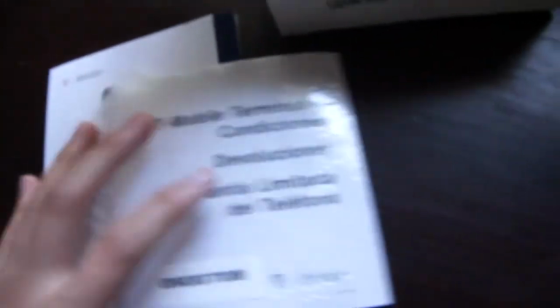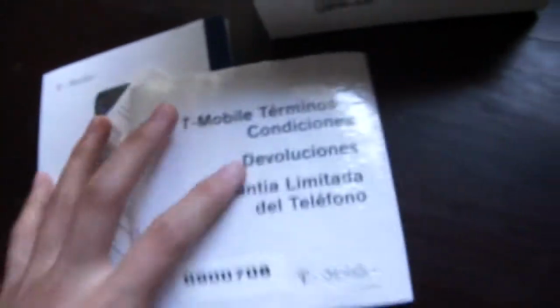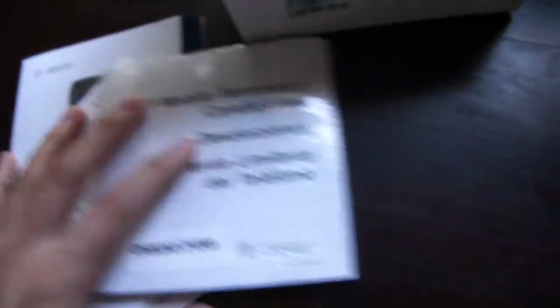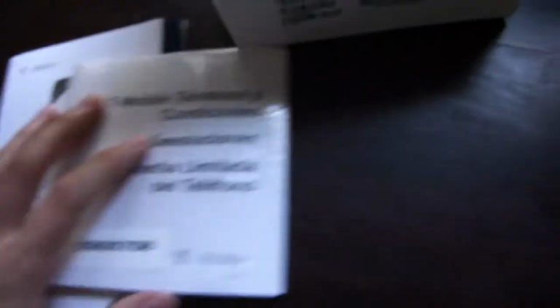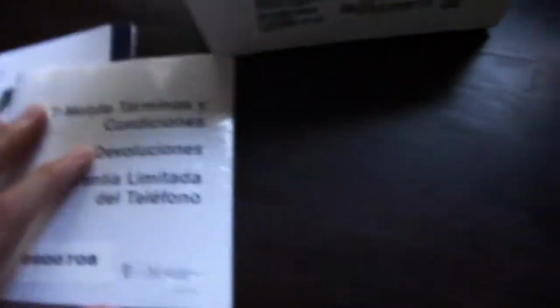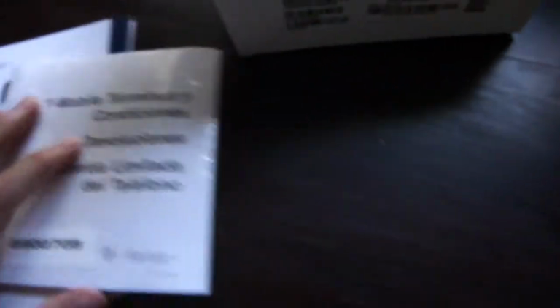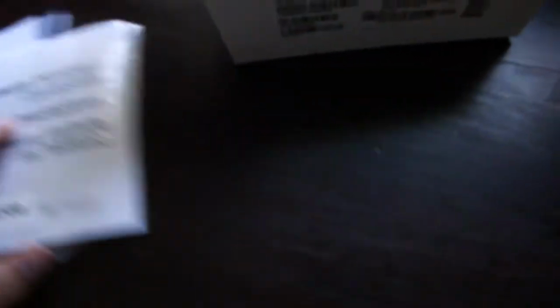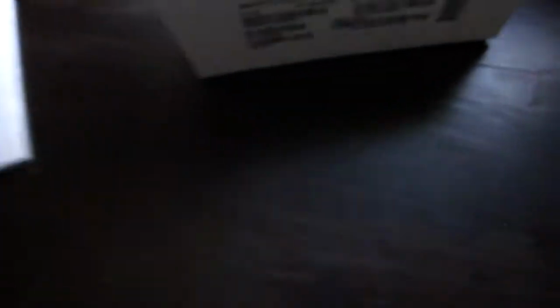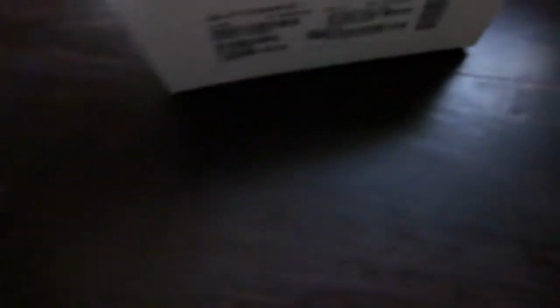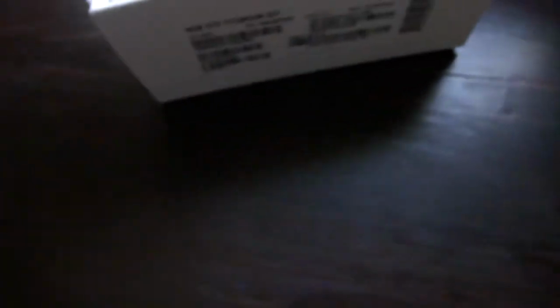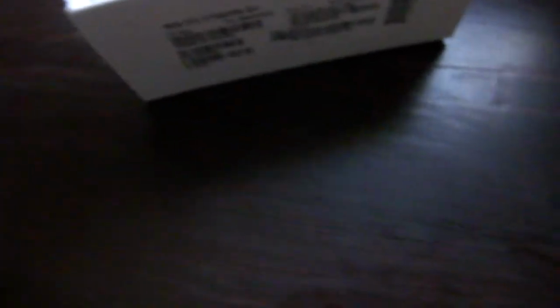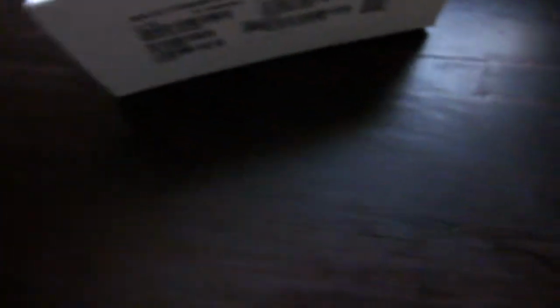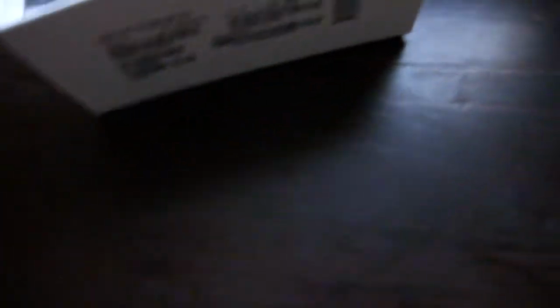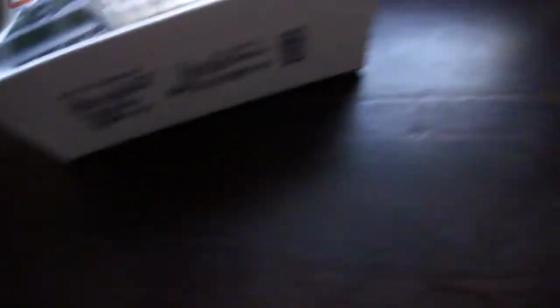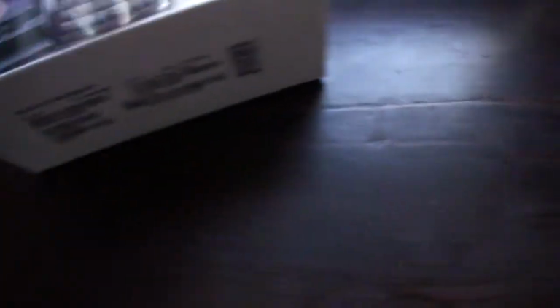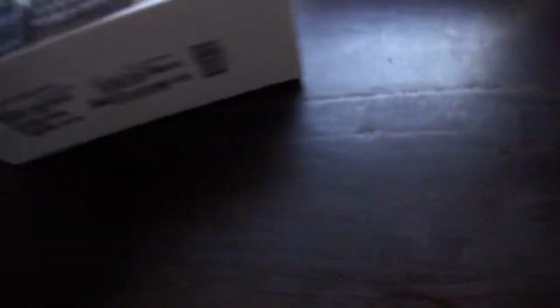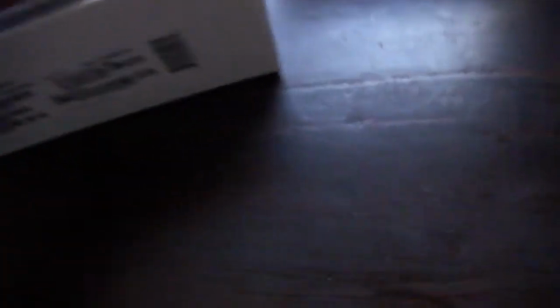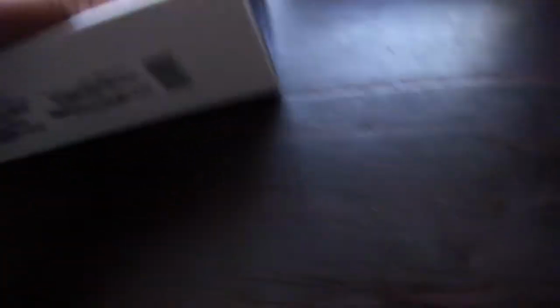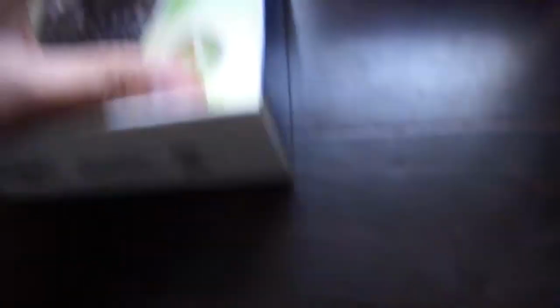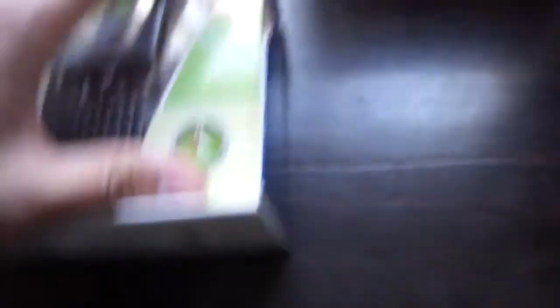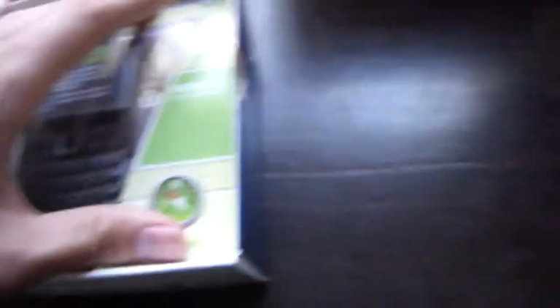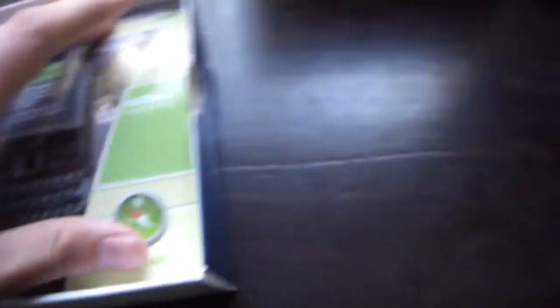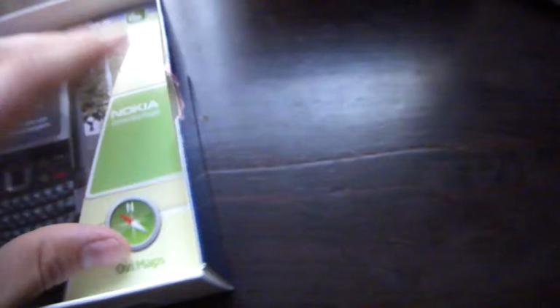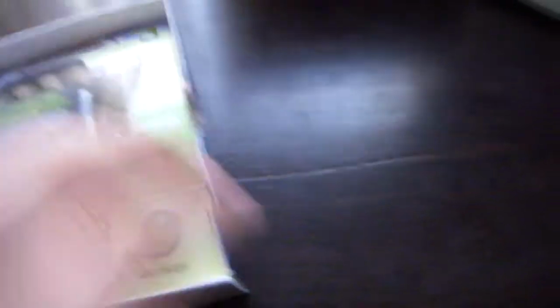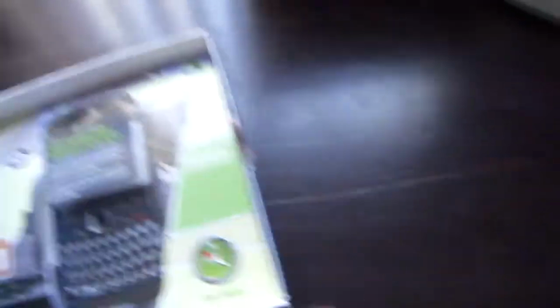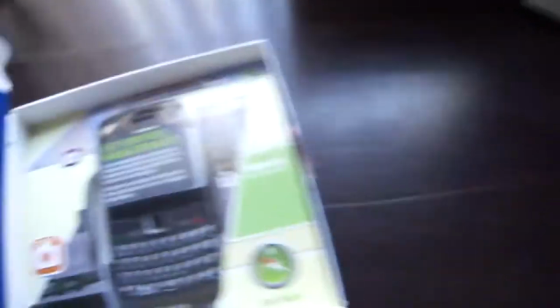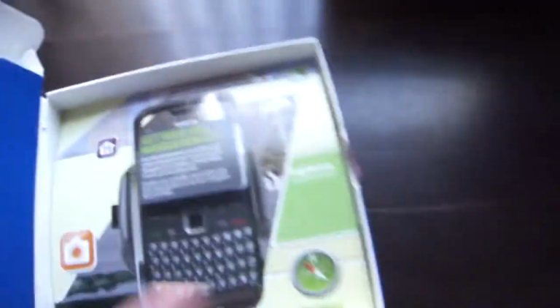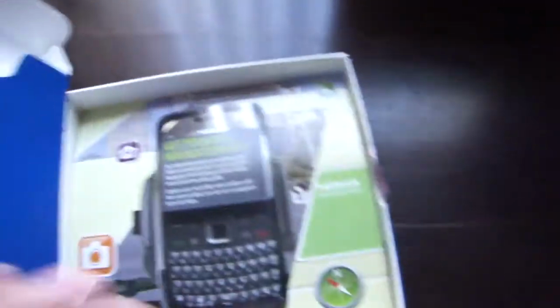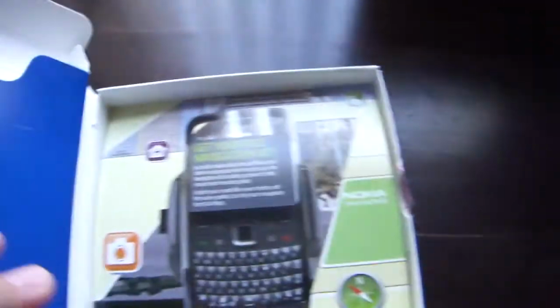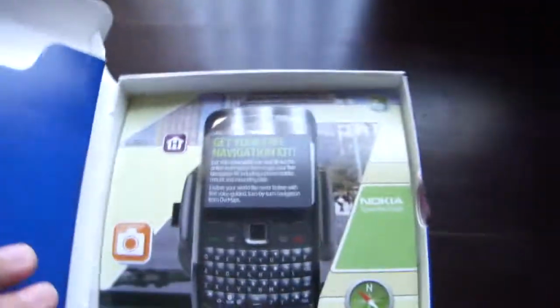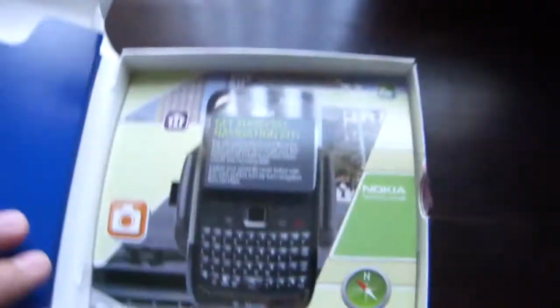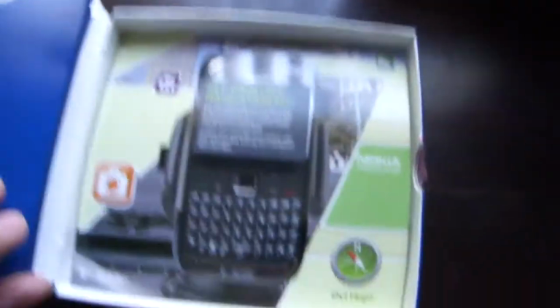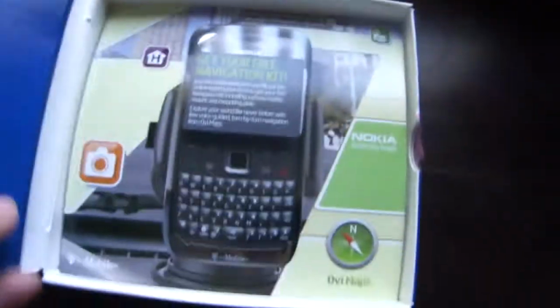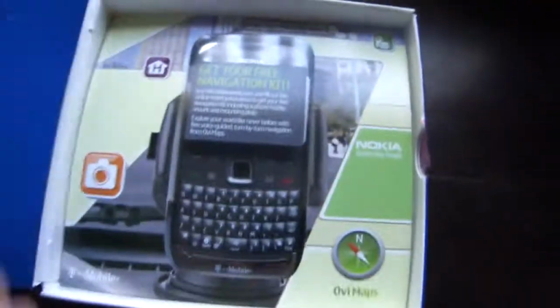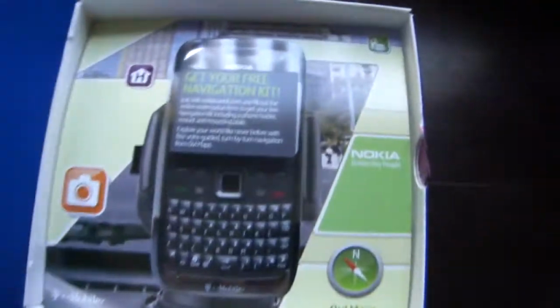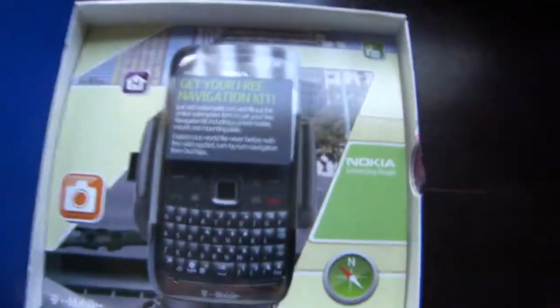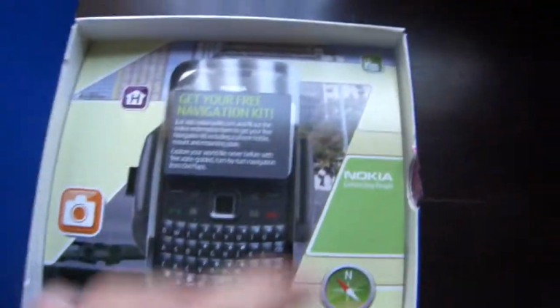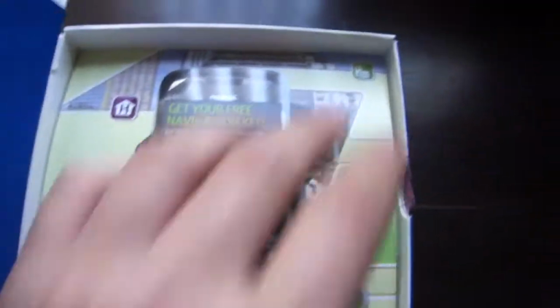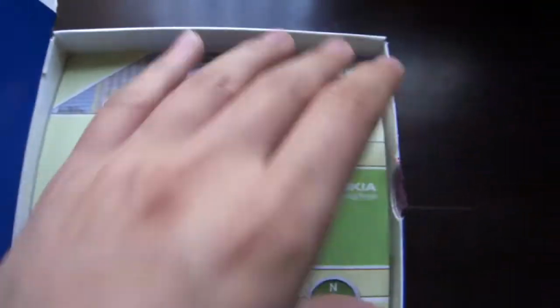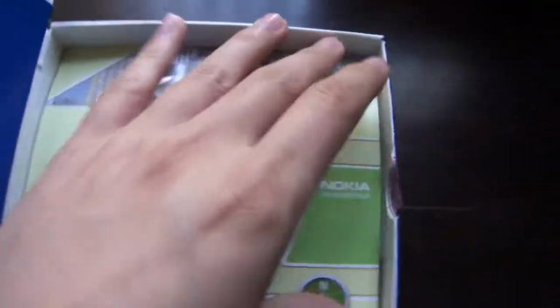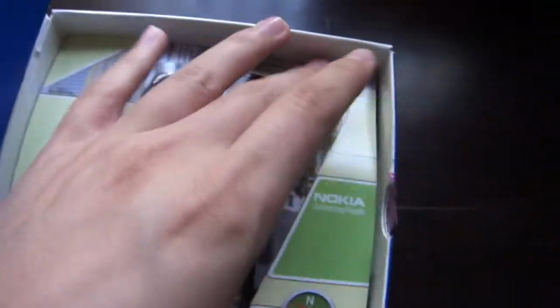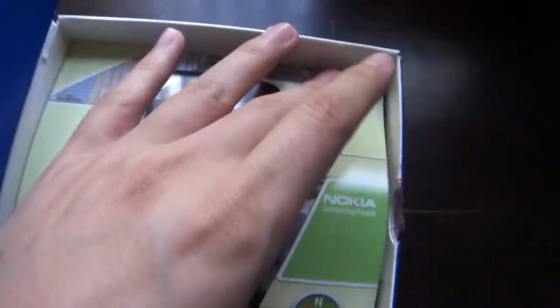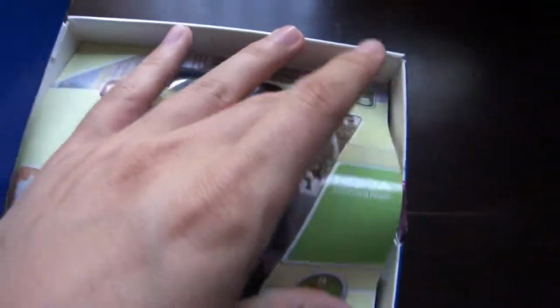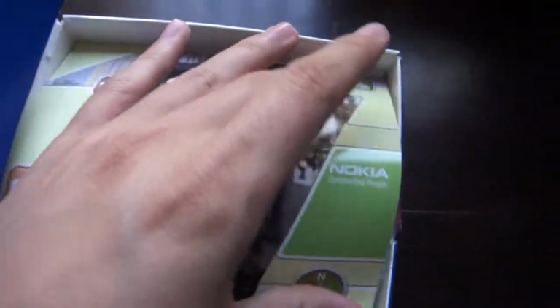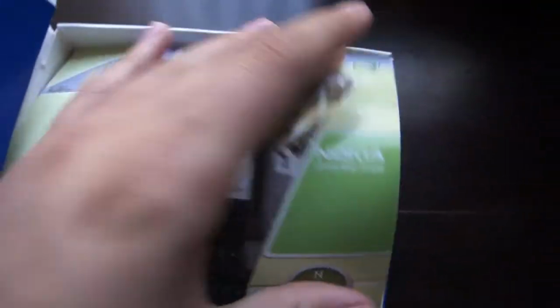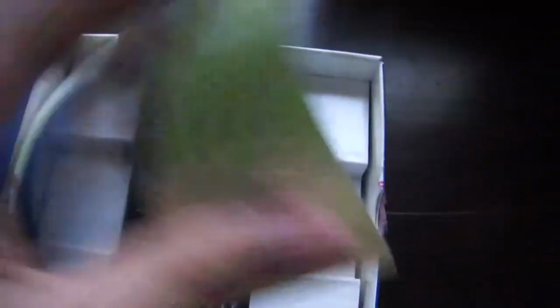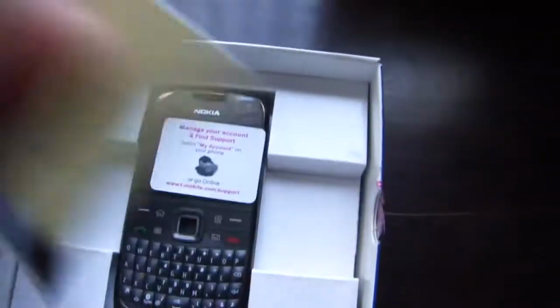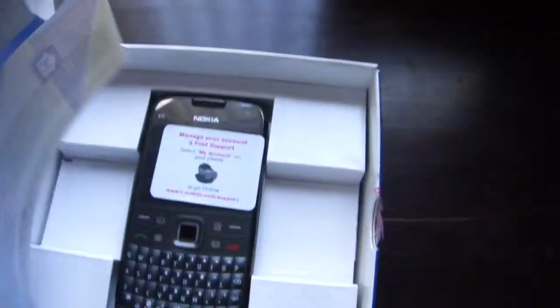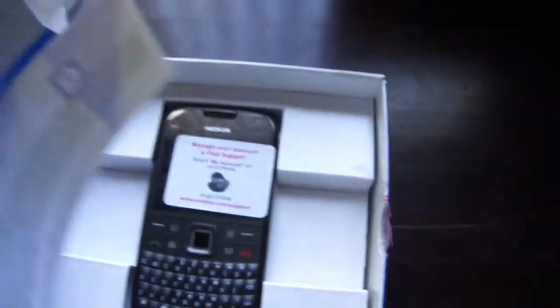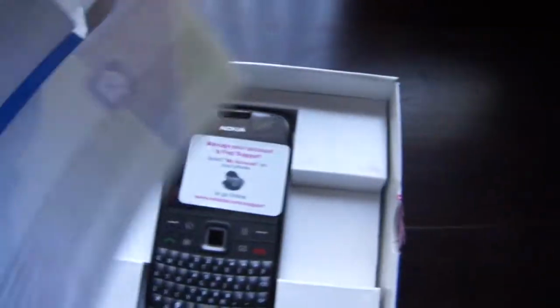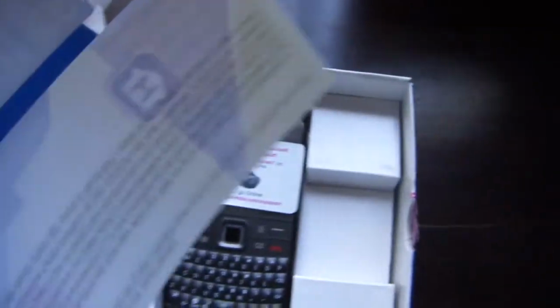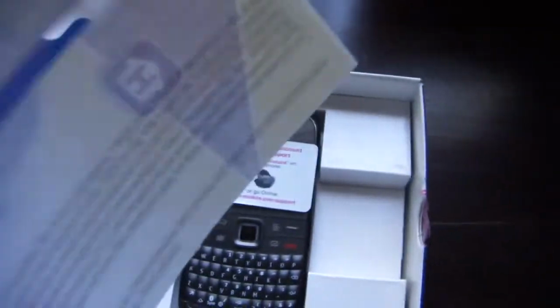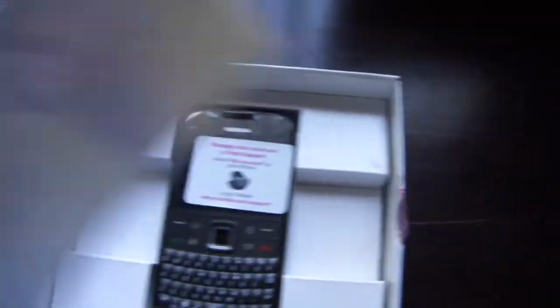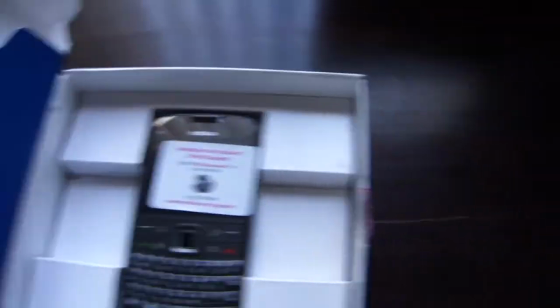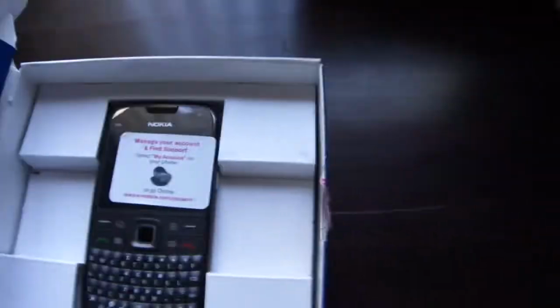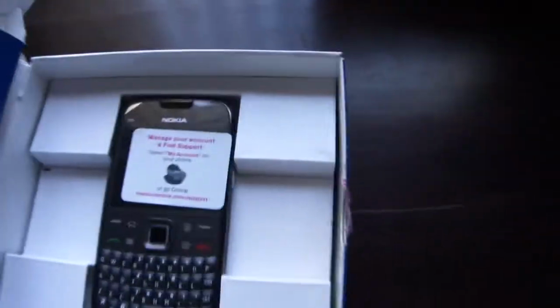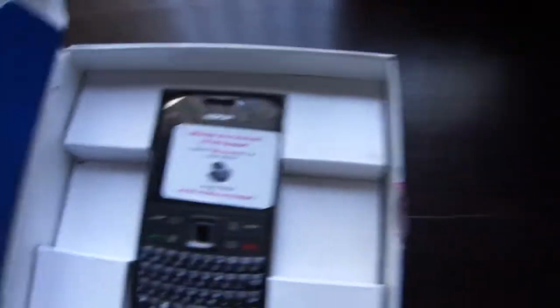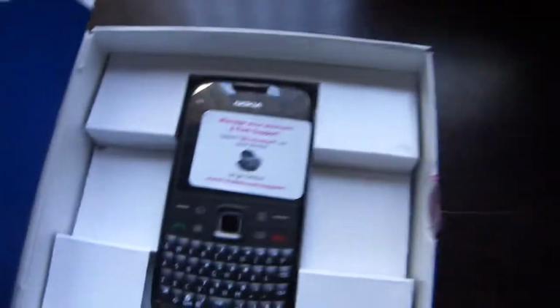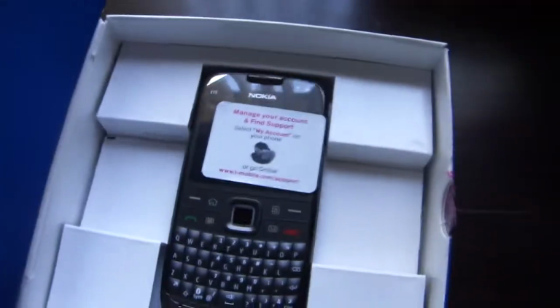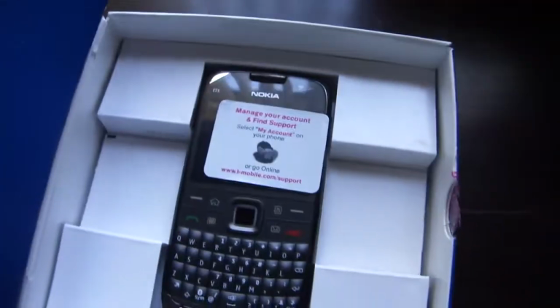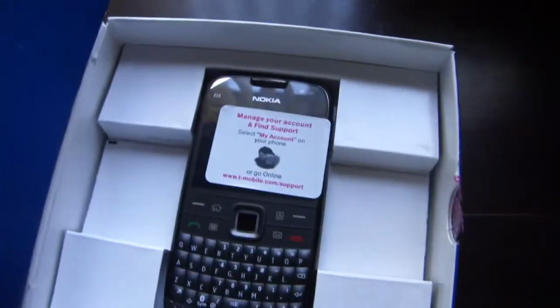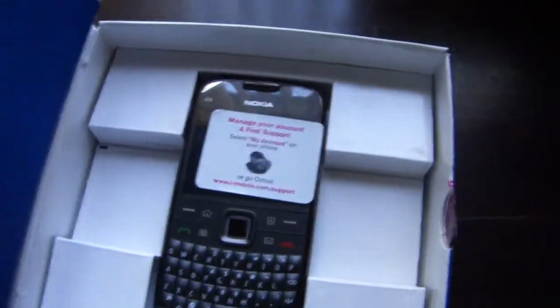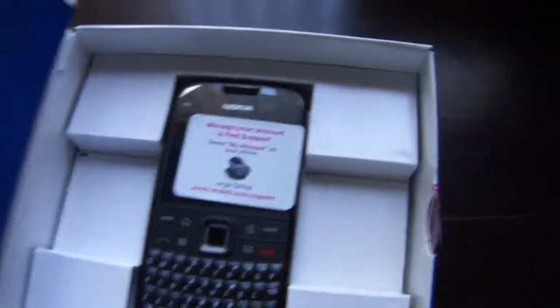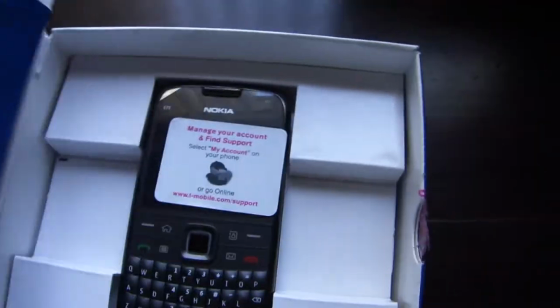Won't be needing that. Under that little panel is the actual phone.